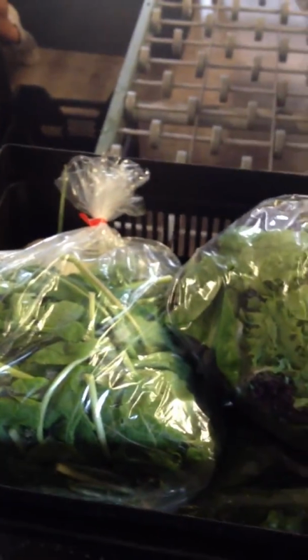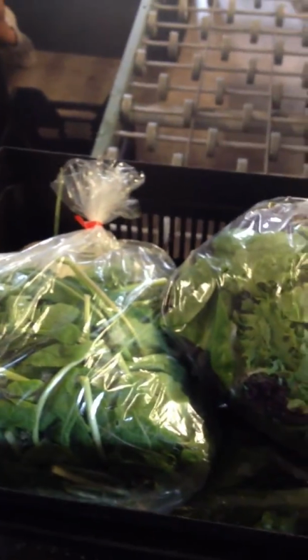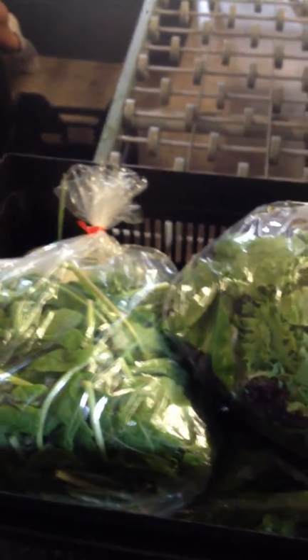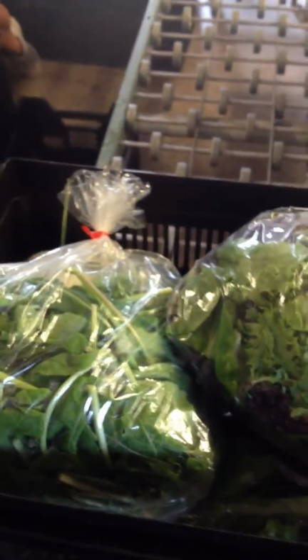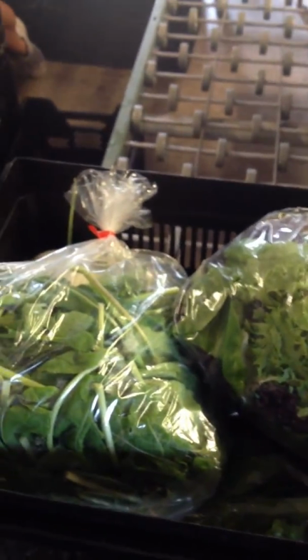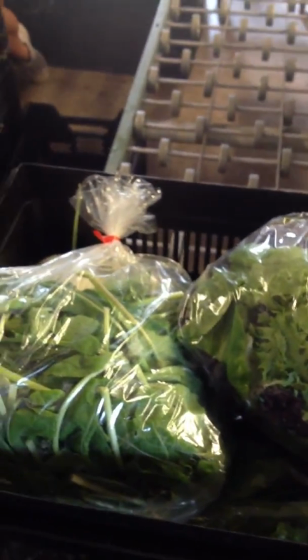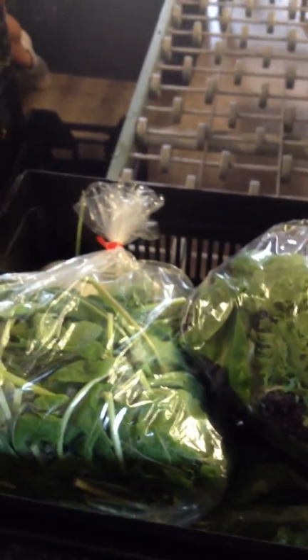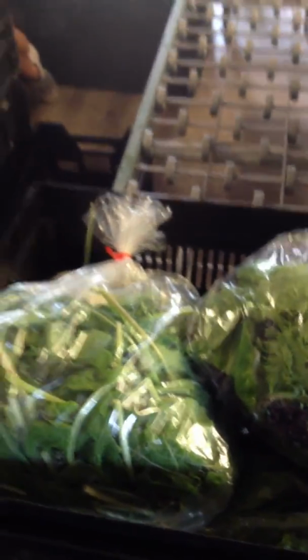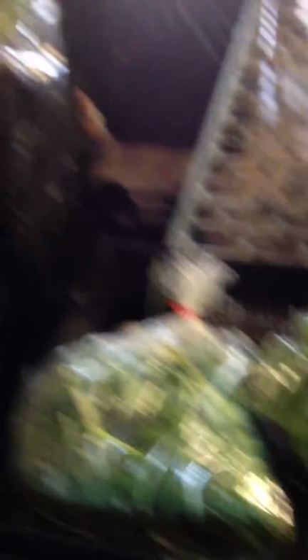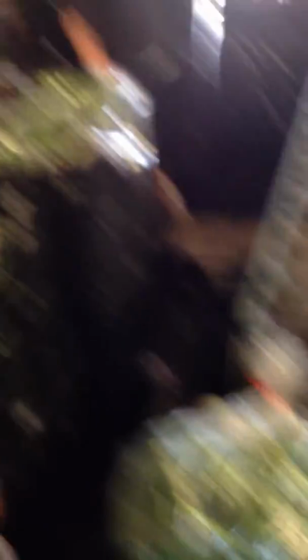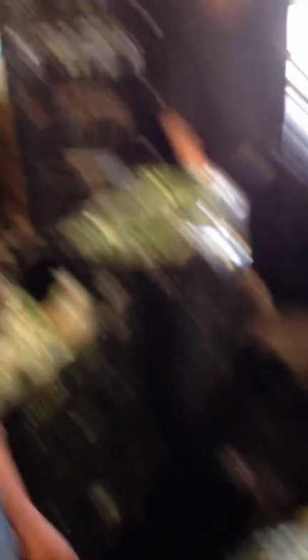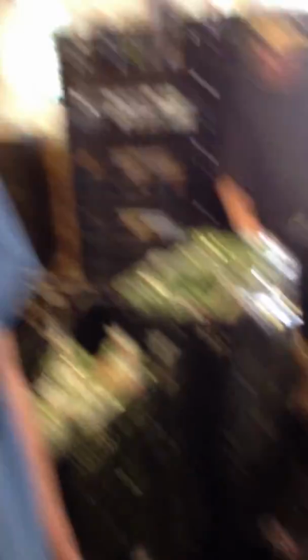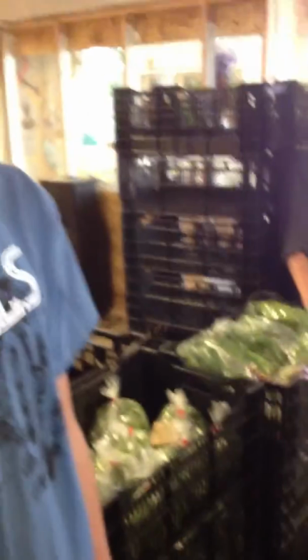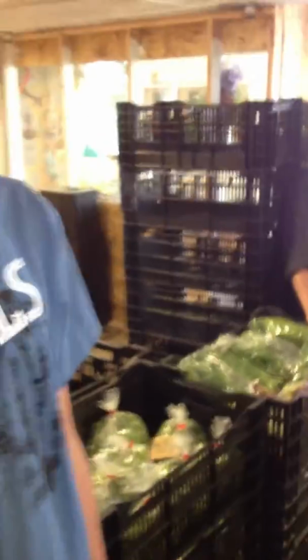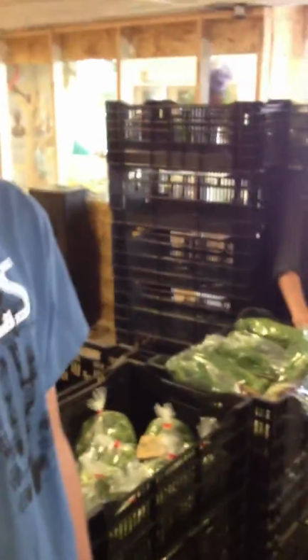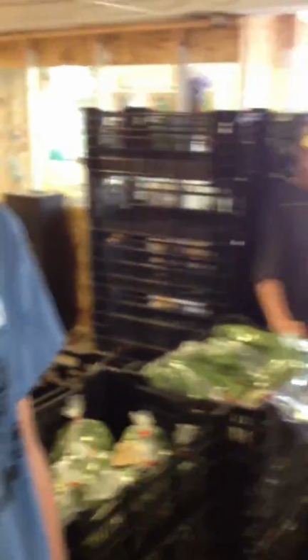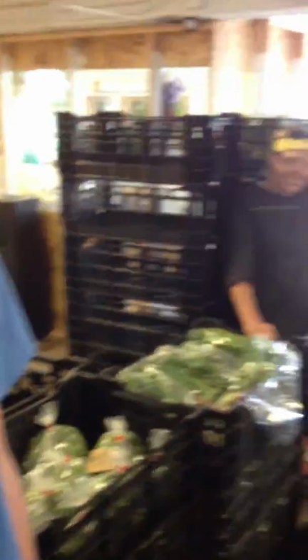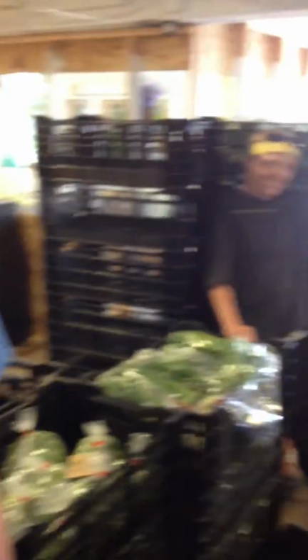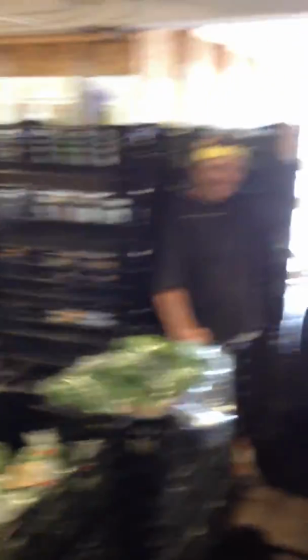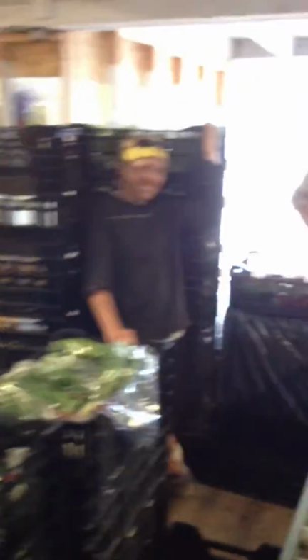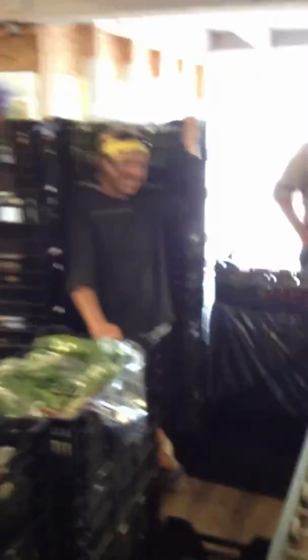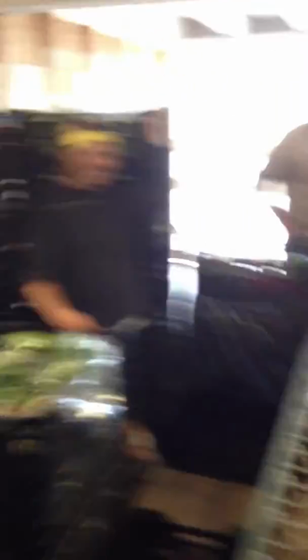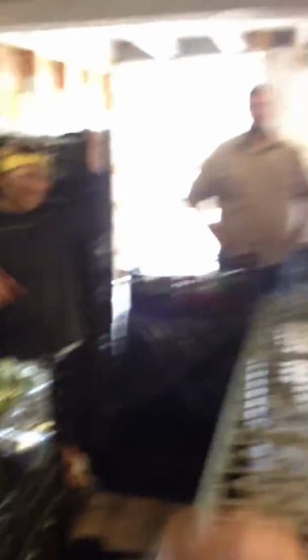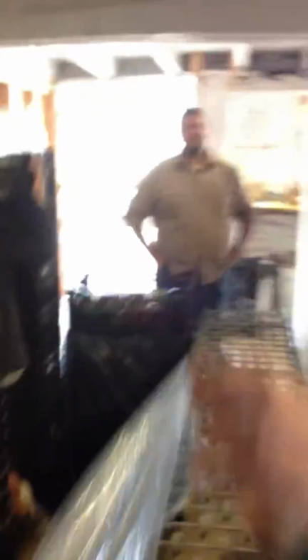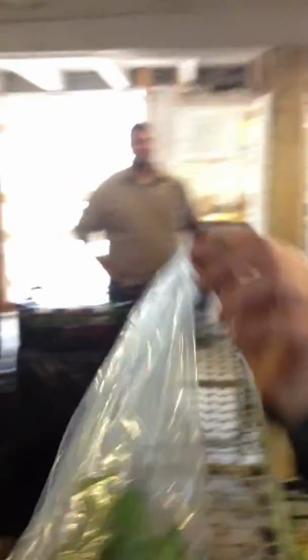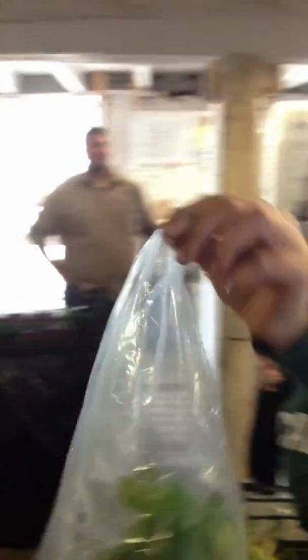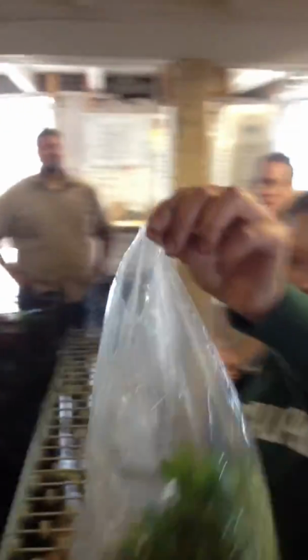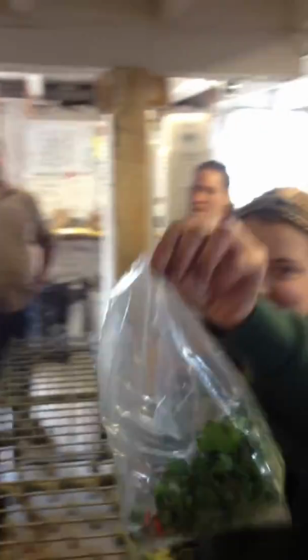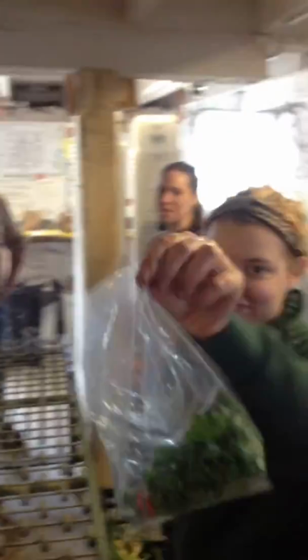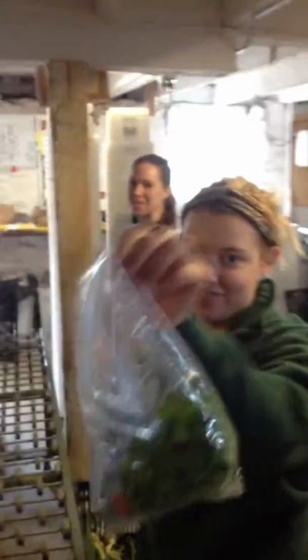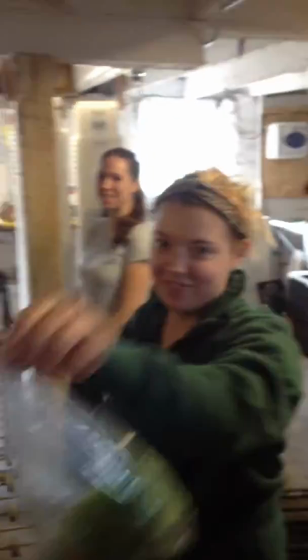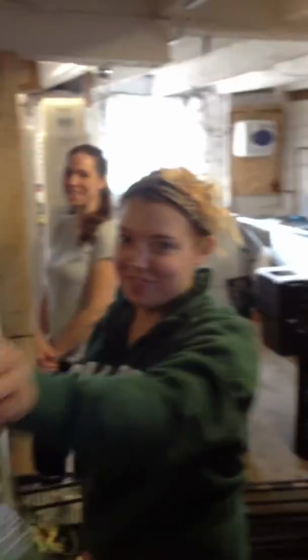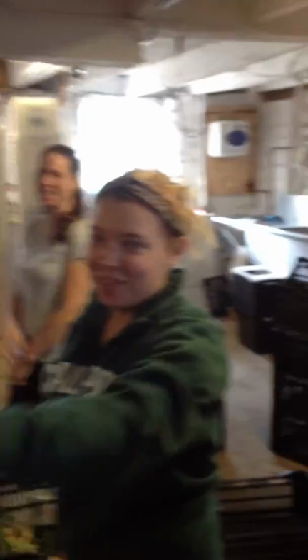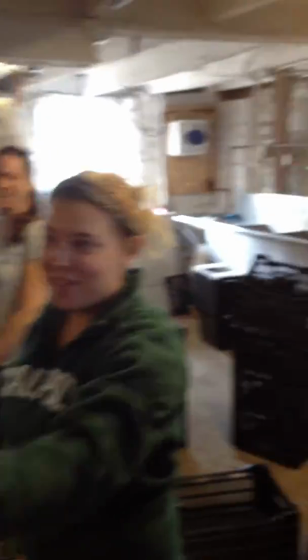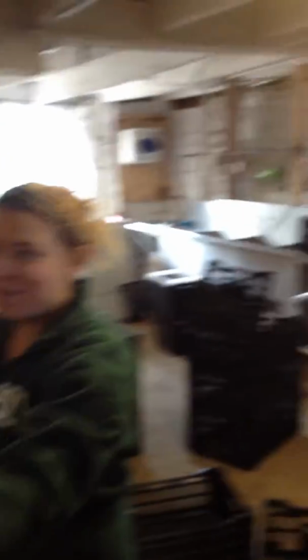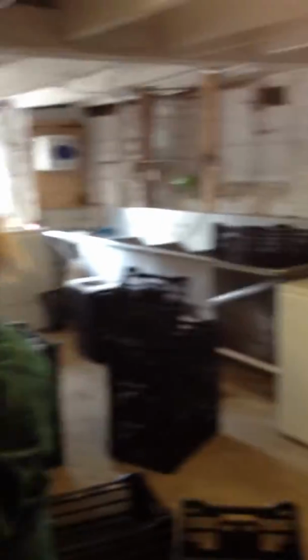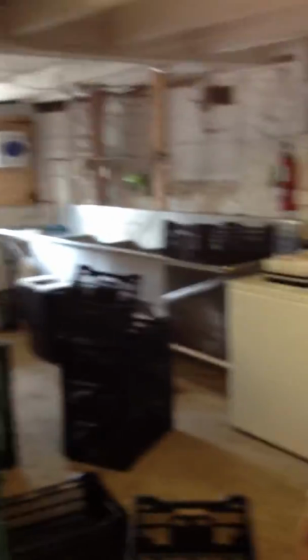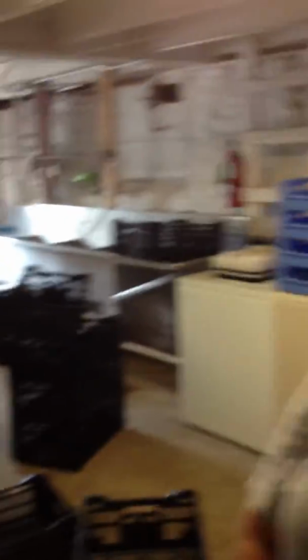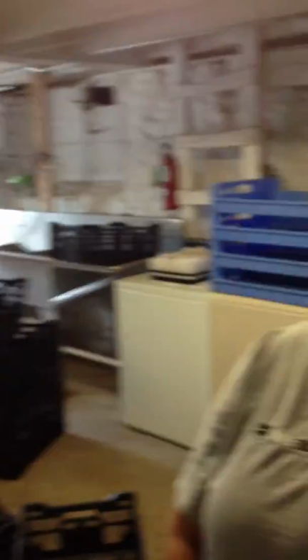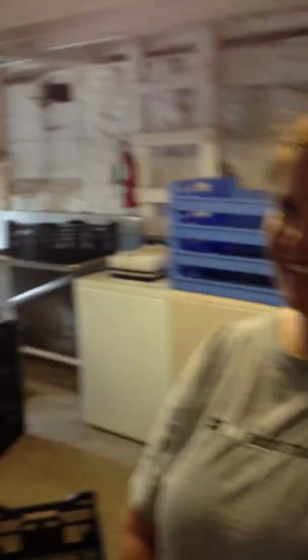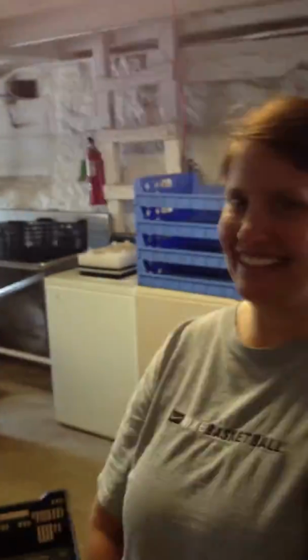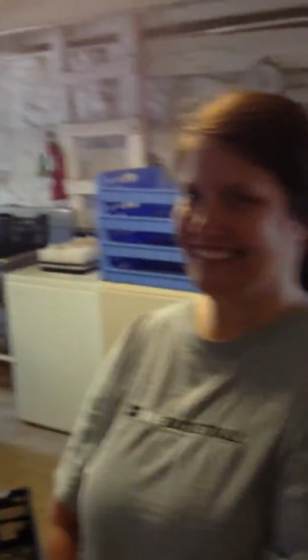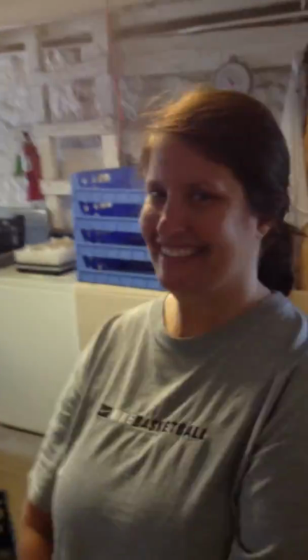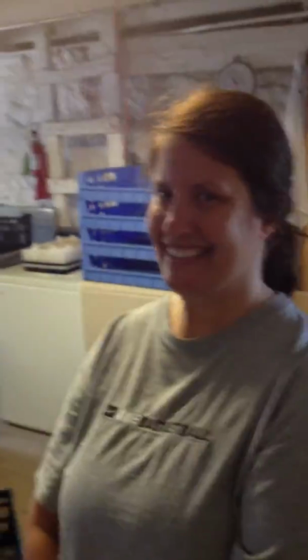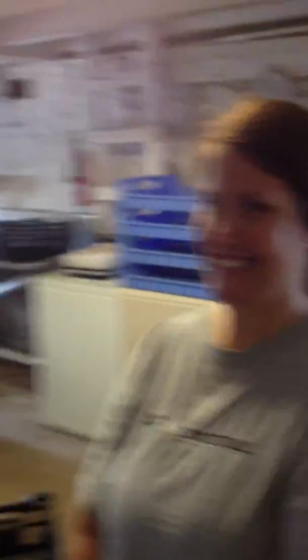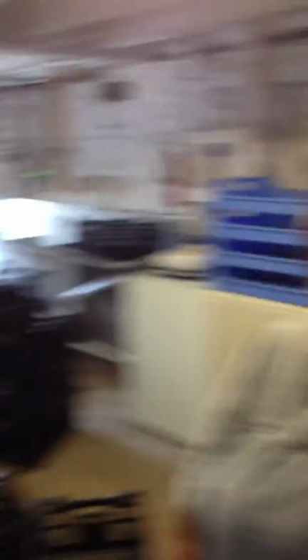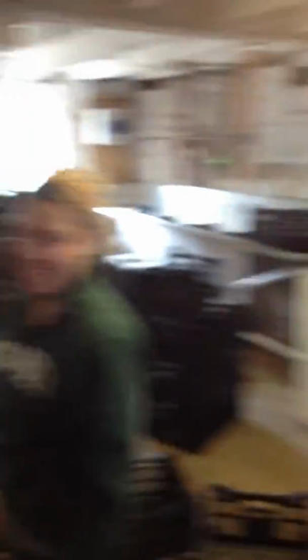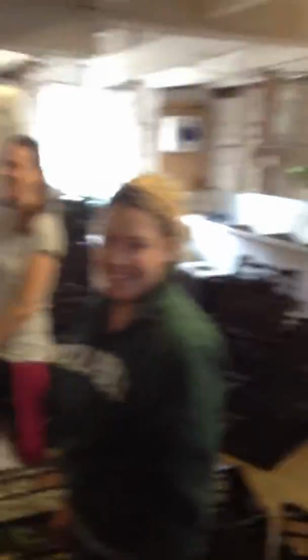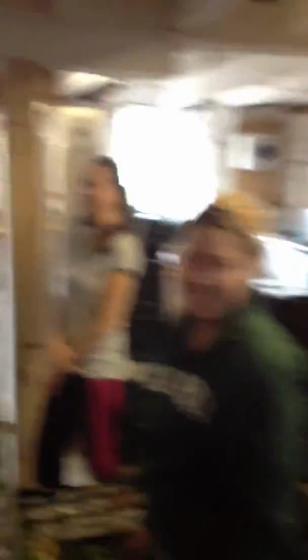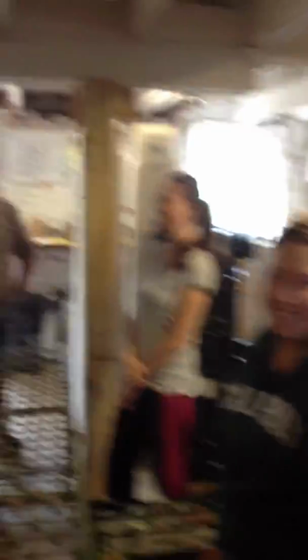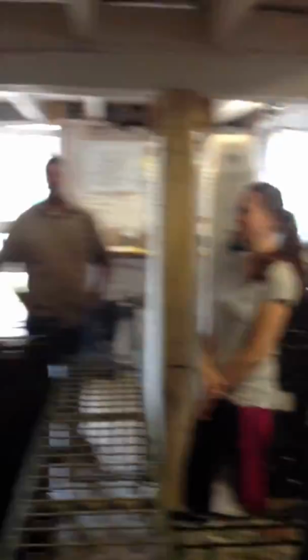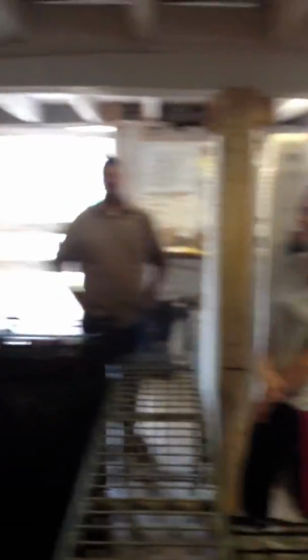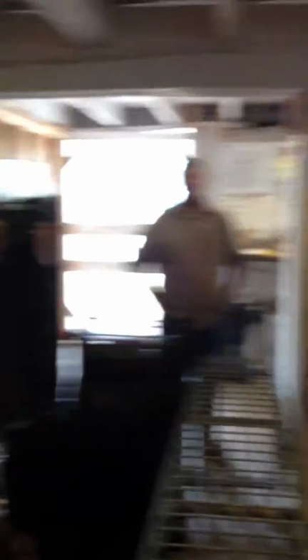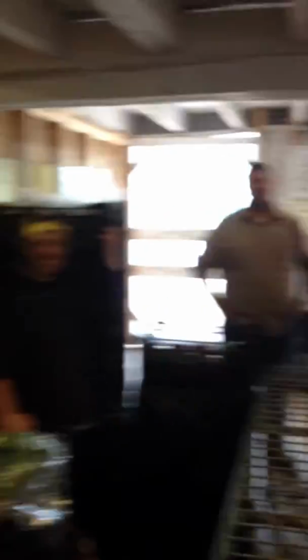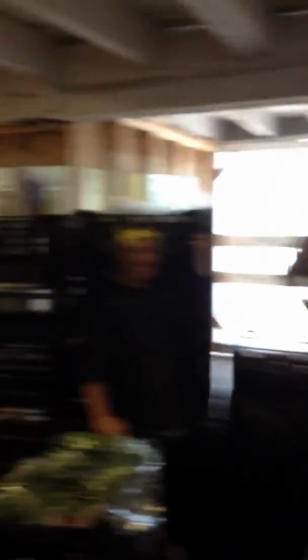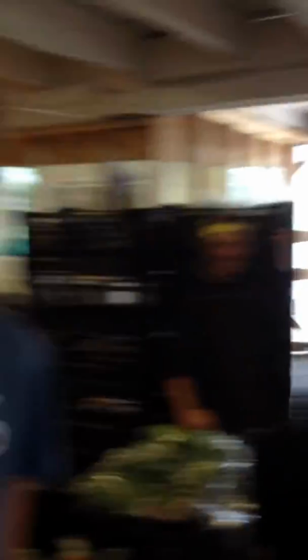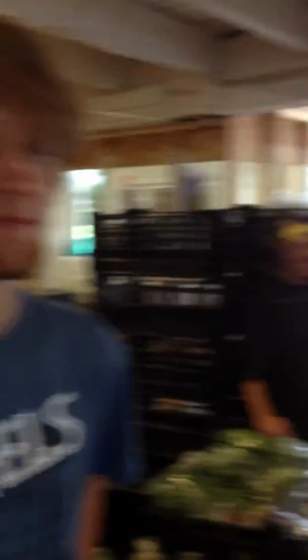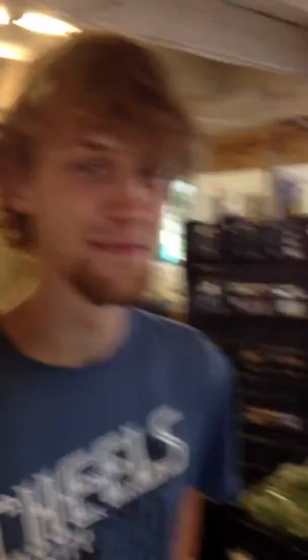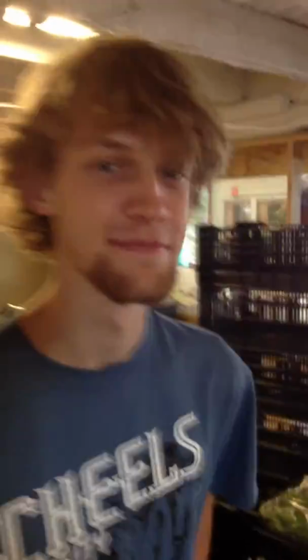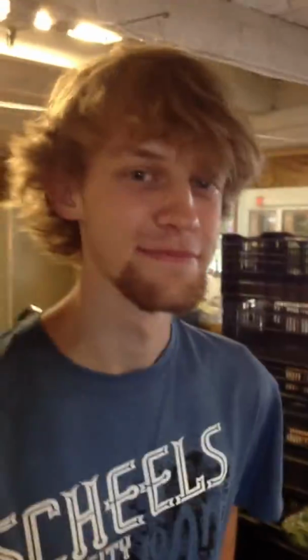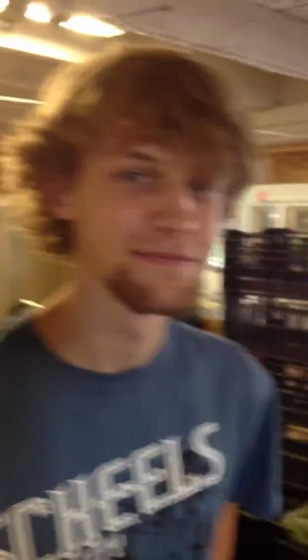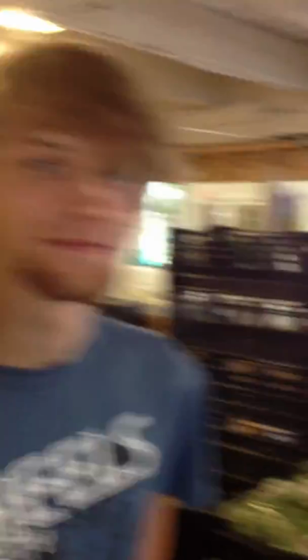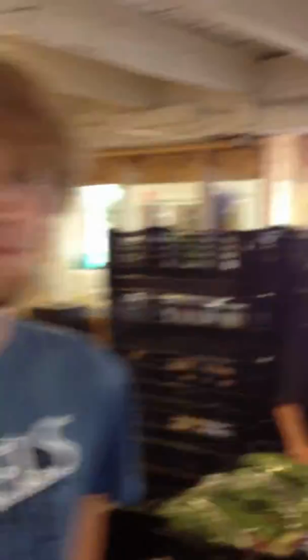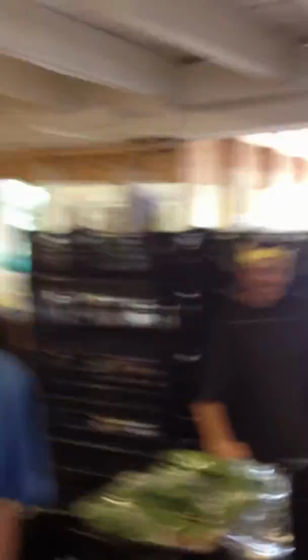So I think that's it. Here's the packing crew — I told them they wouldn't be in the video, but I lied. Thanks packing crew. Happy 4th of July.